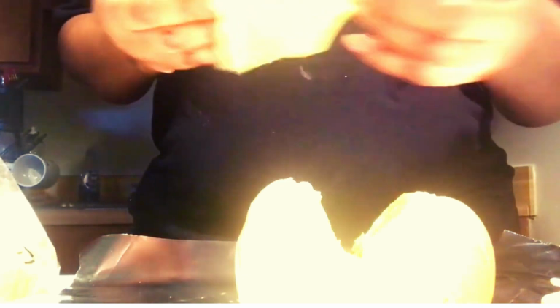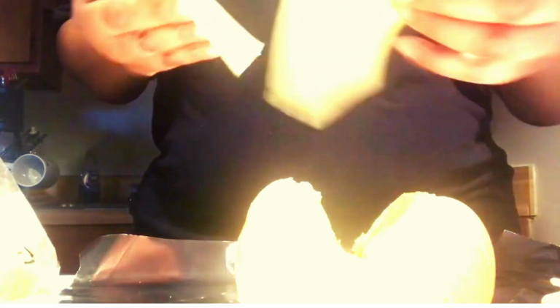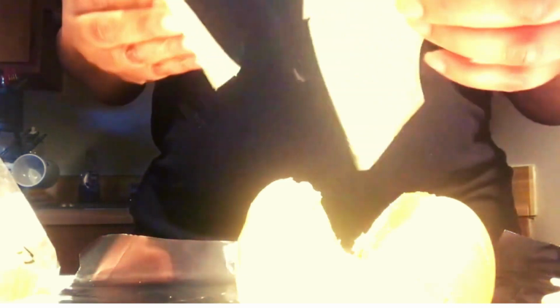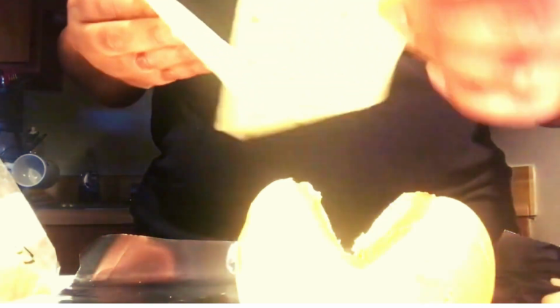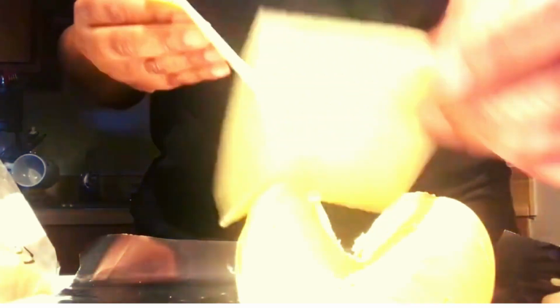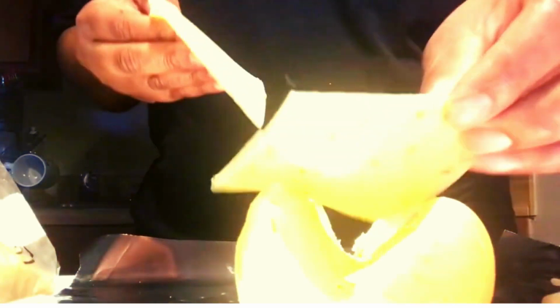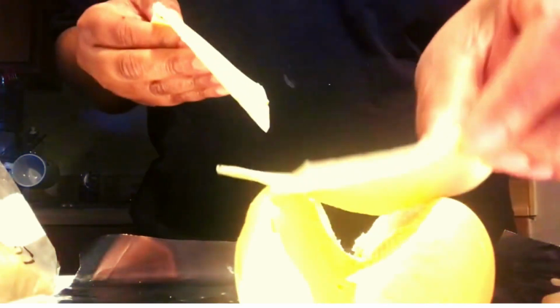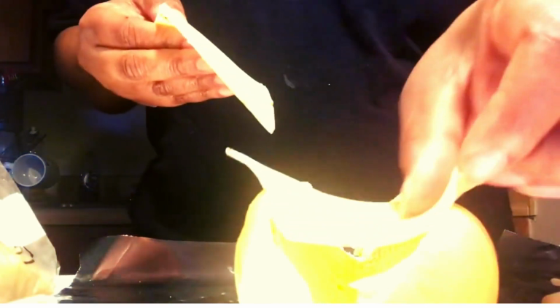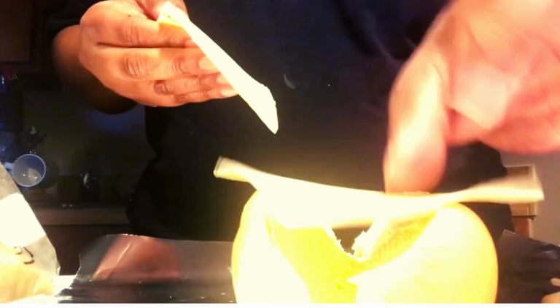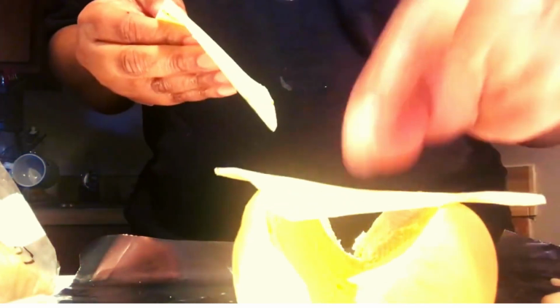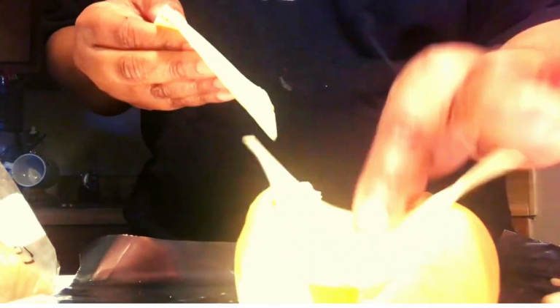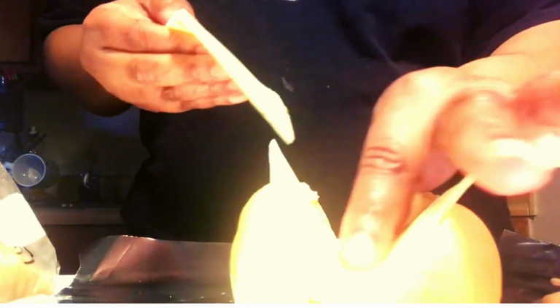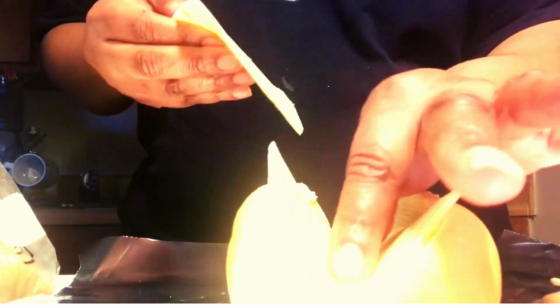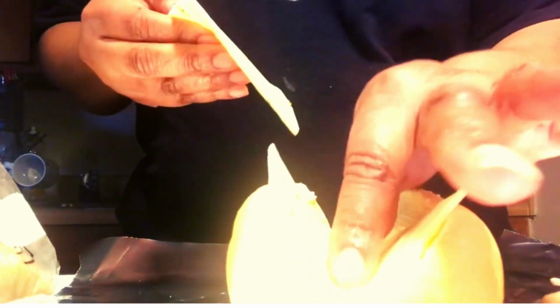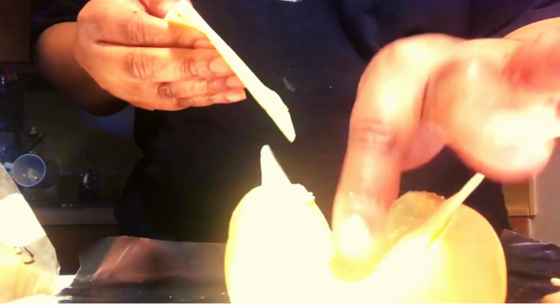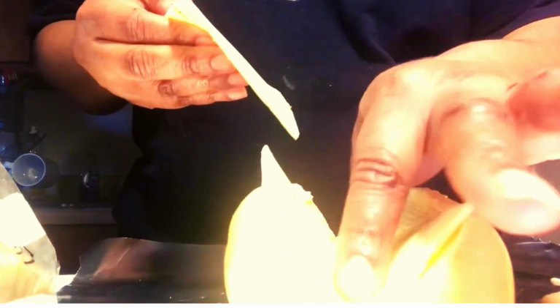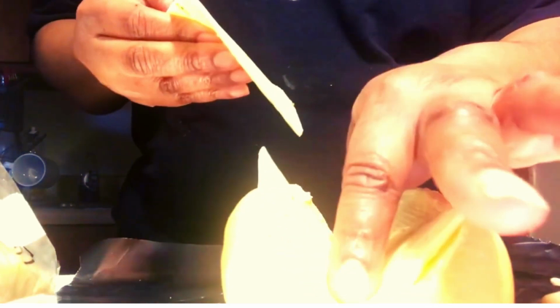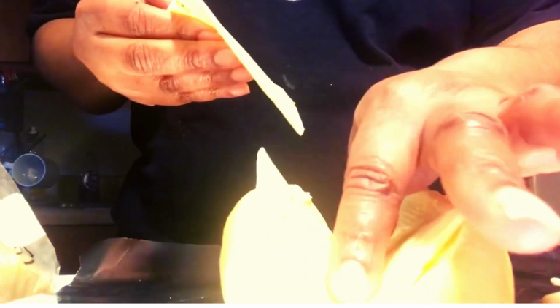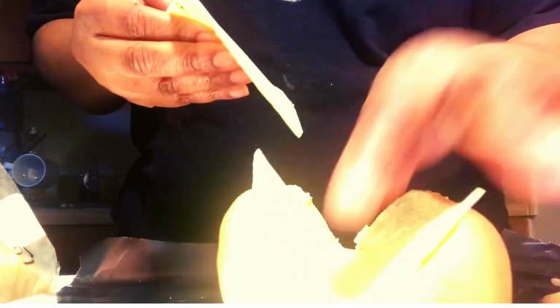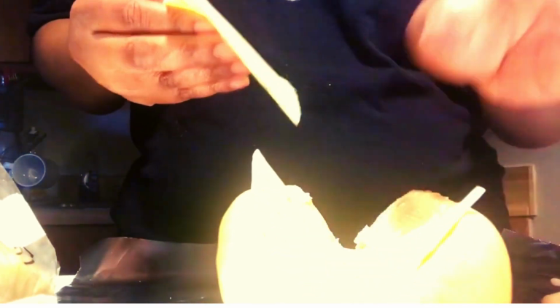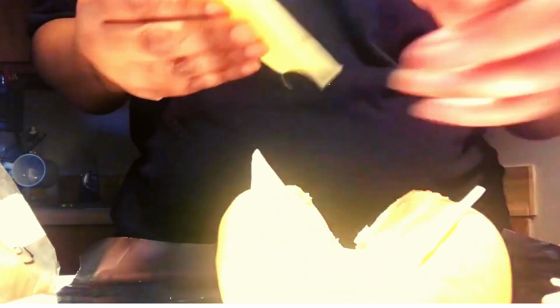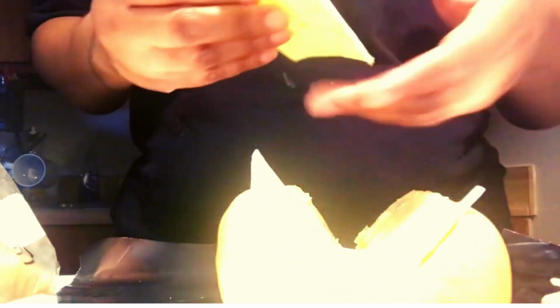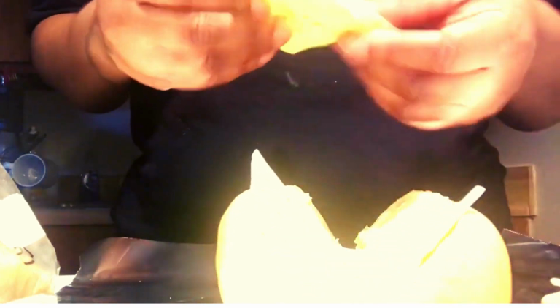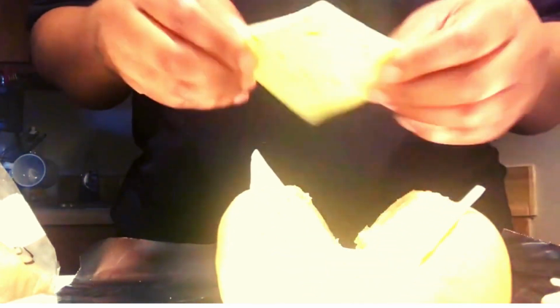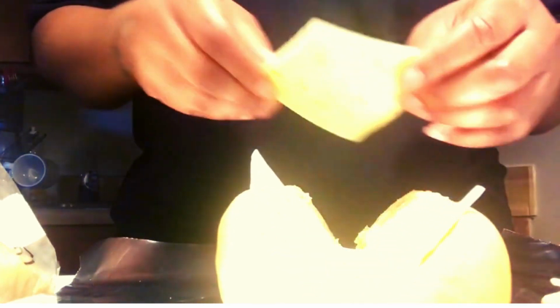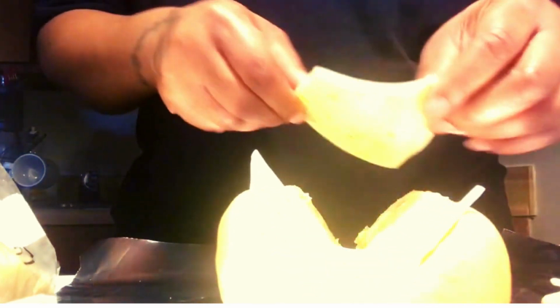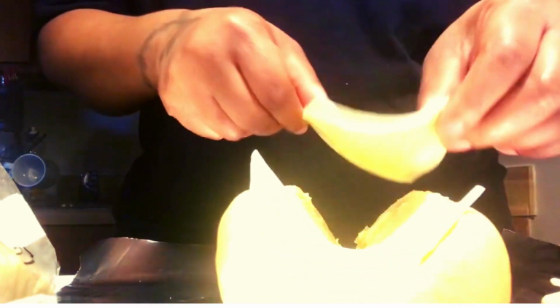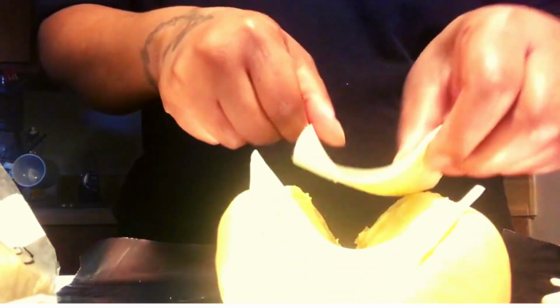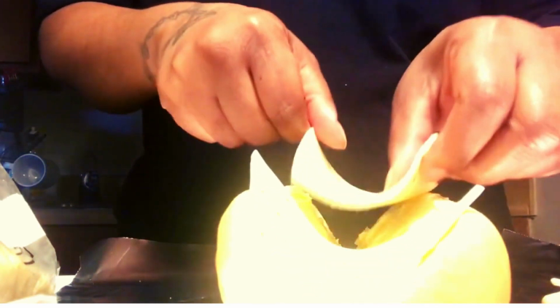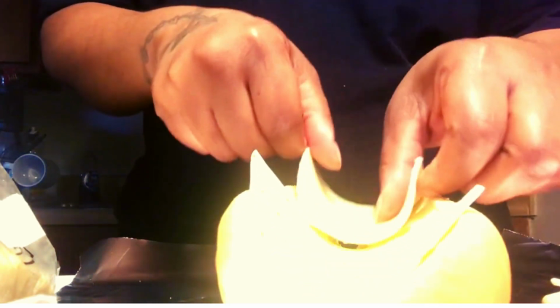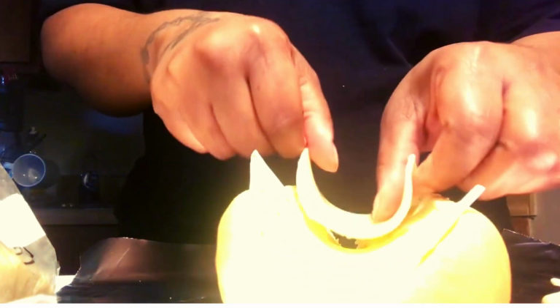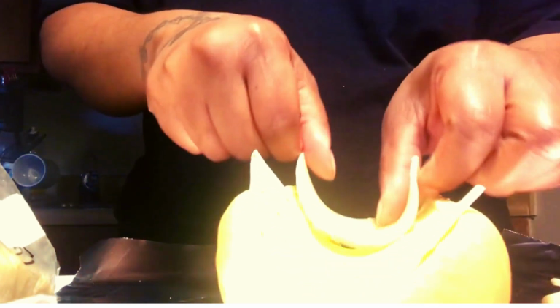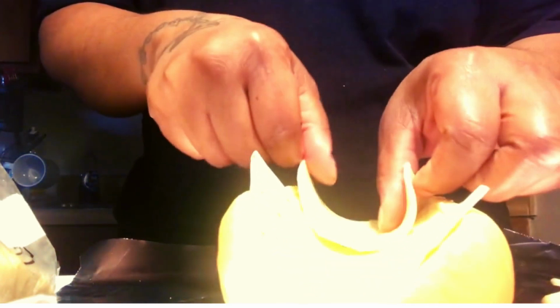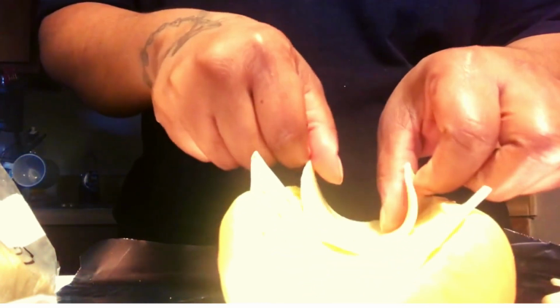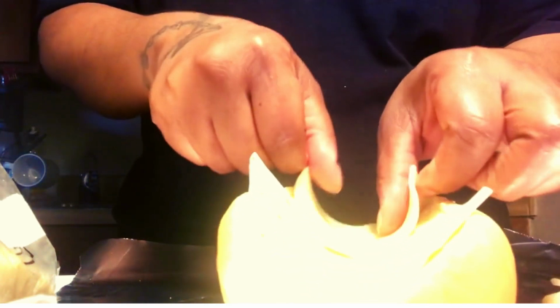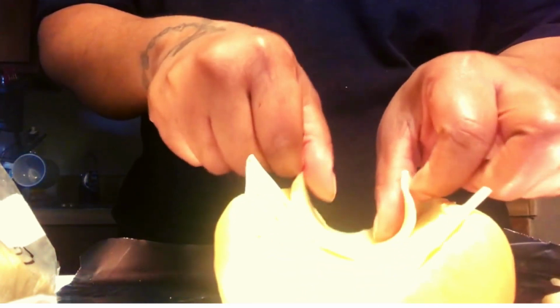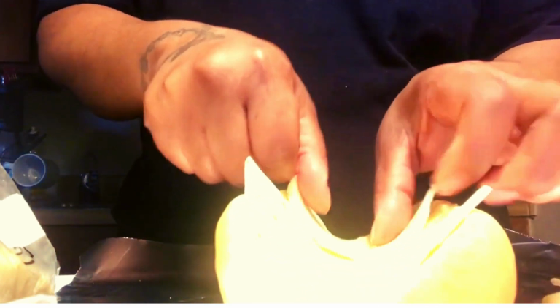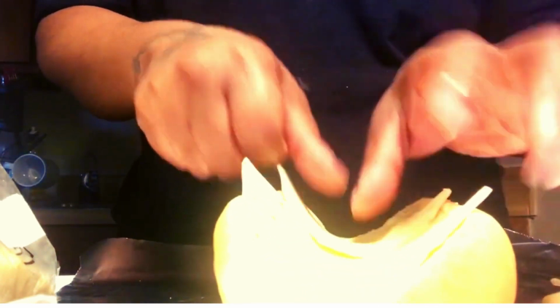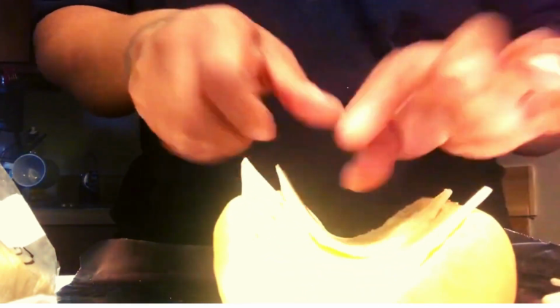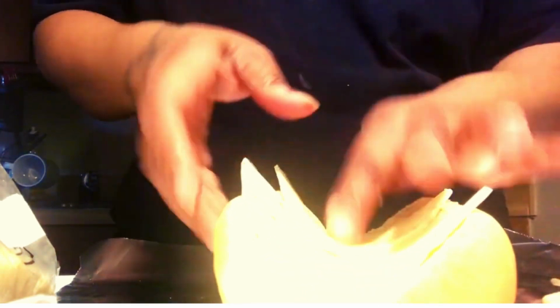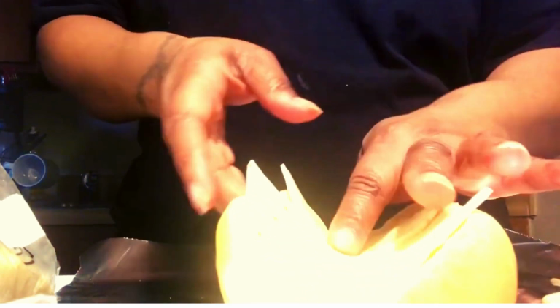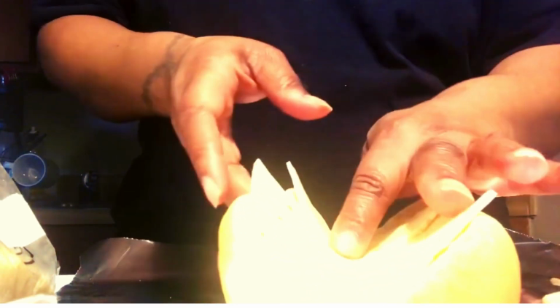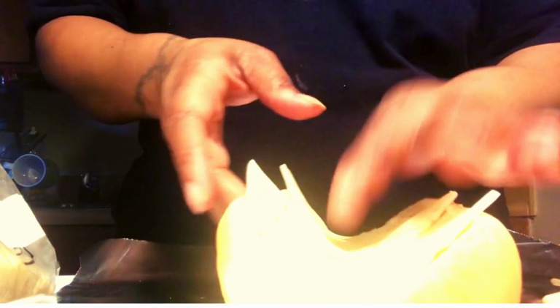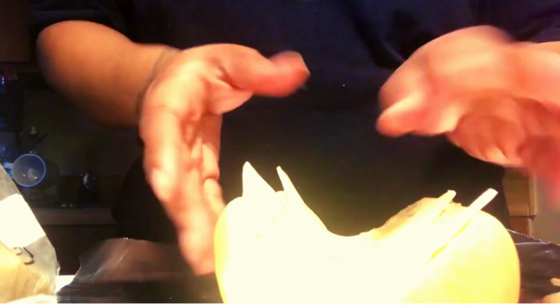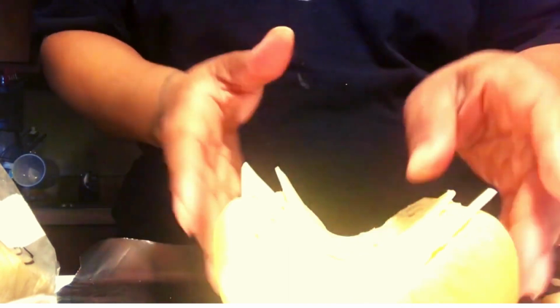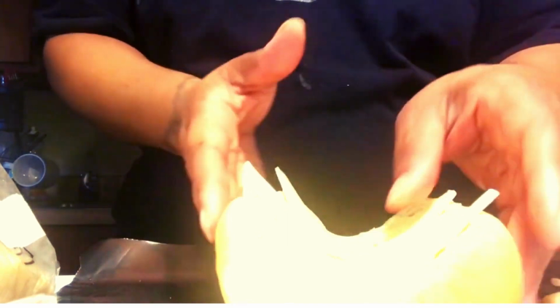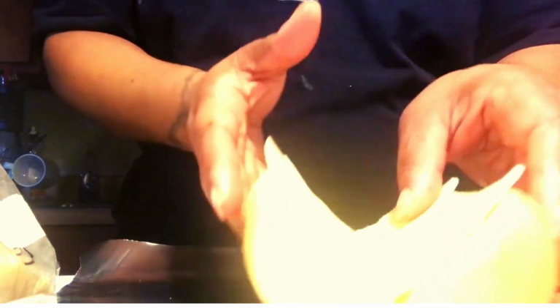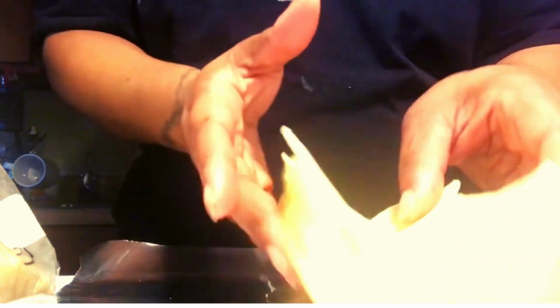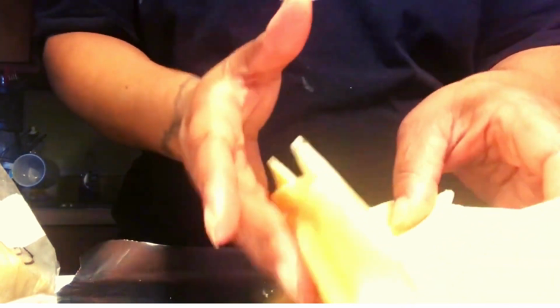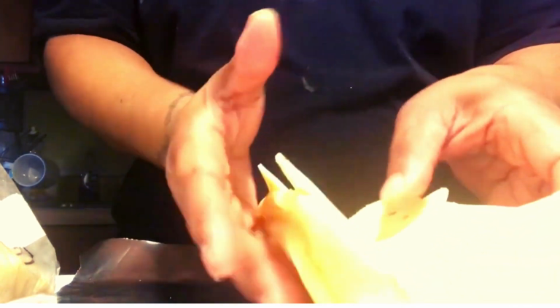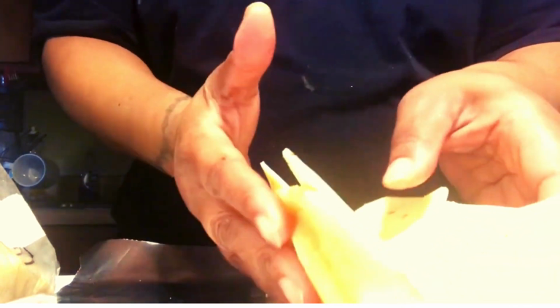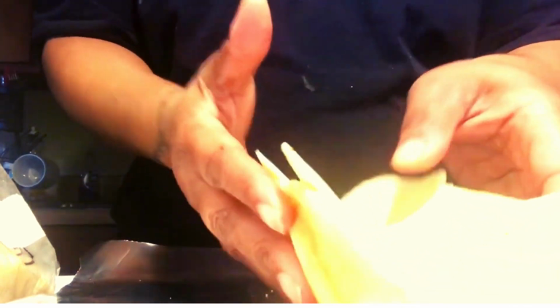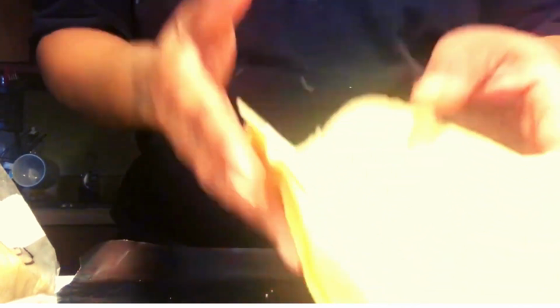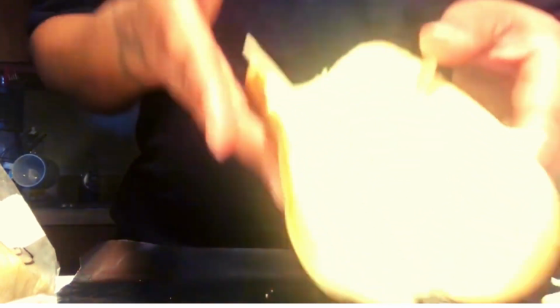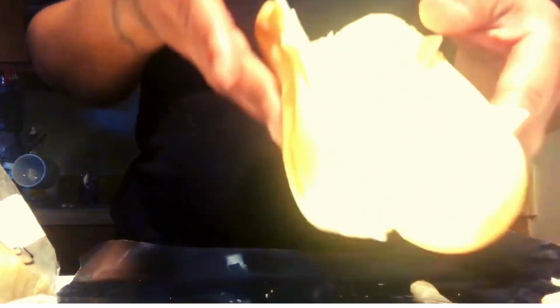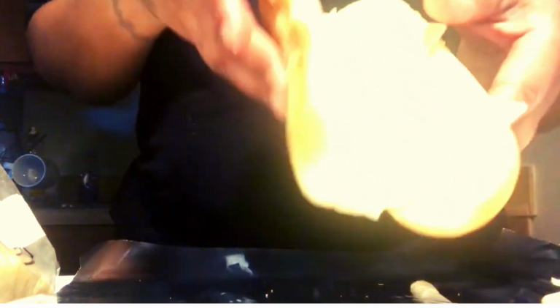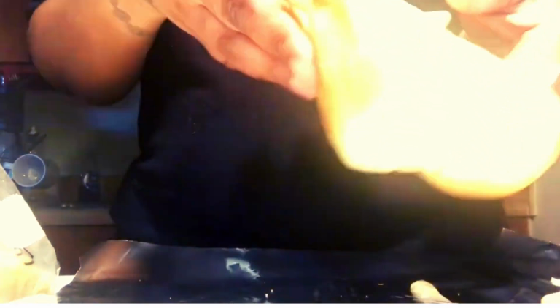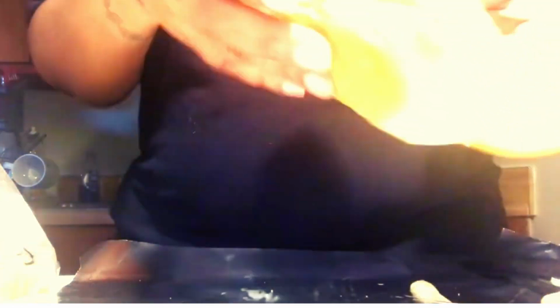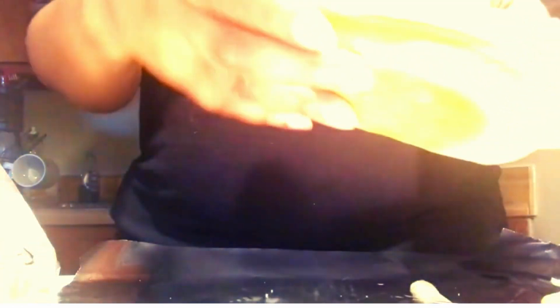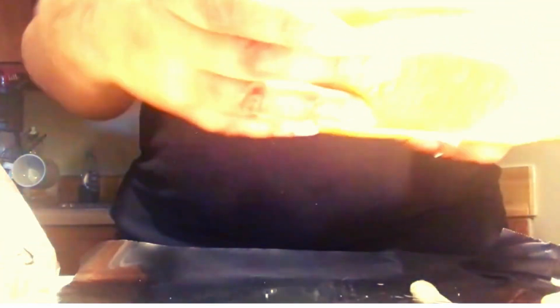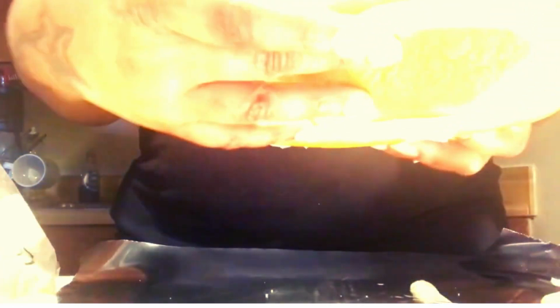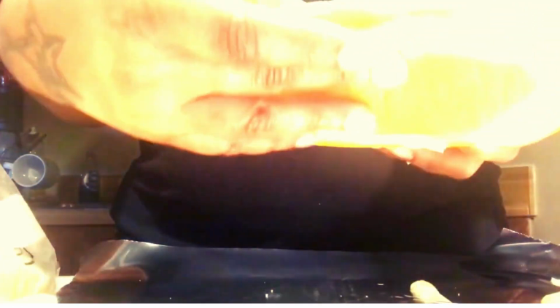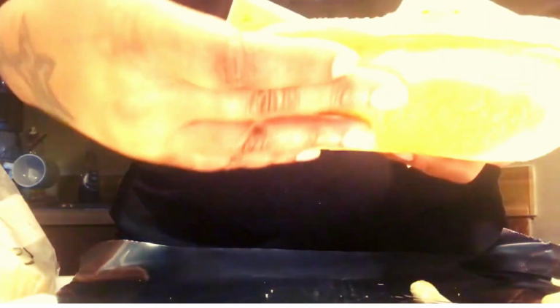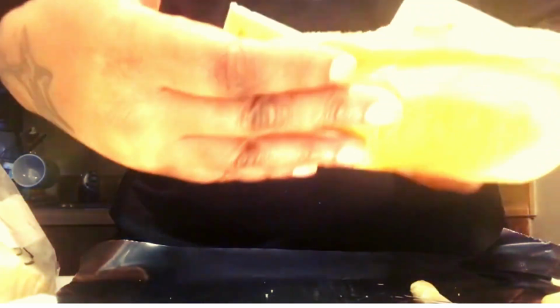Putting two slices of cheese on this hoagie roll.